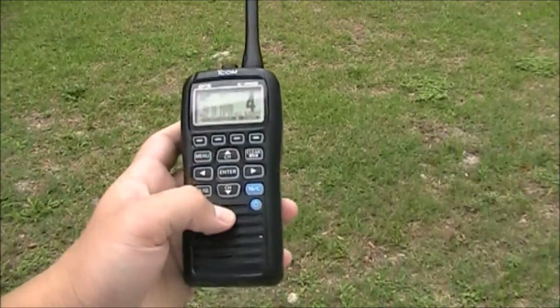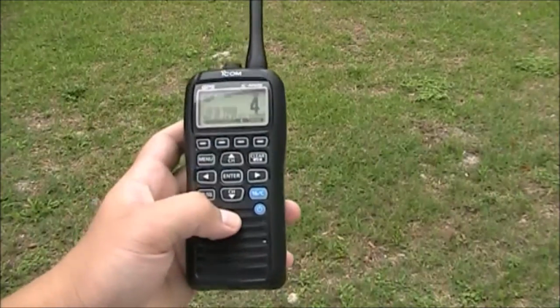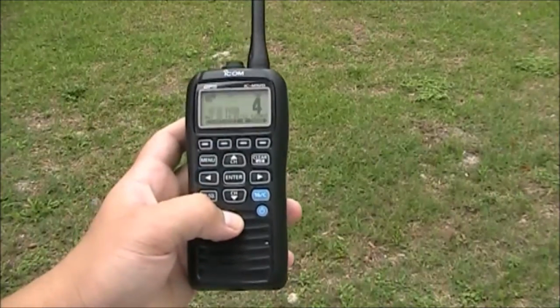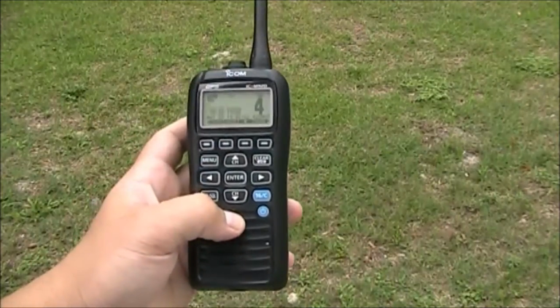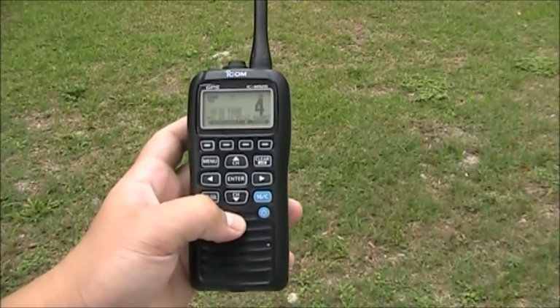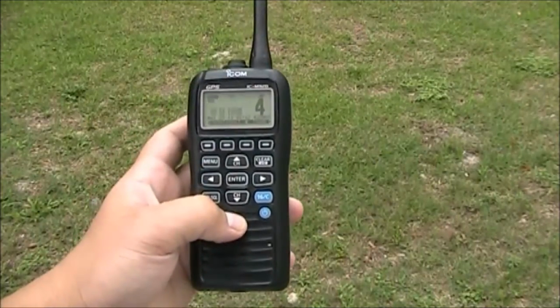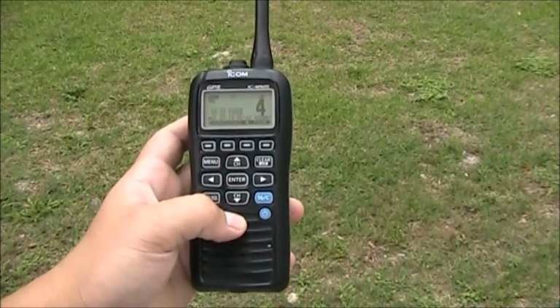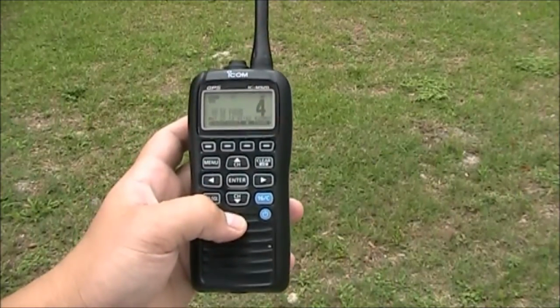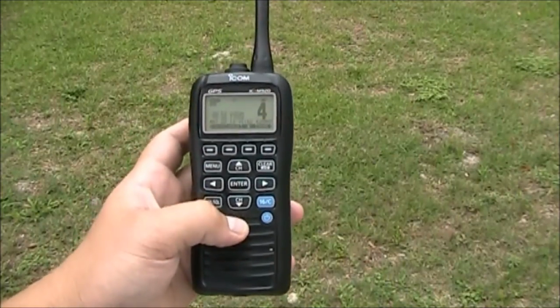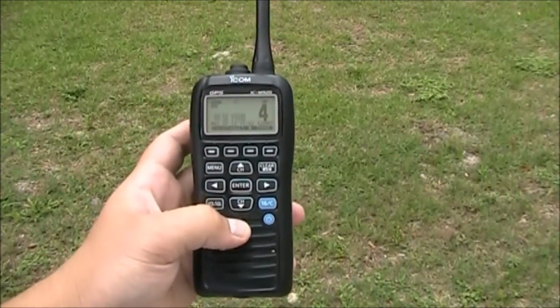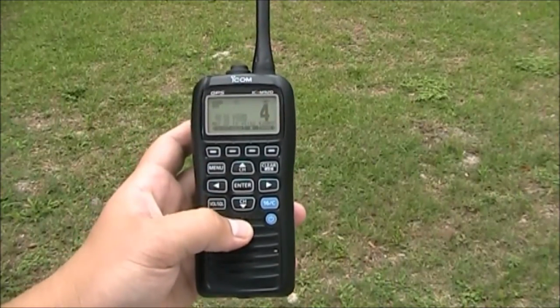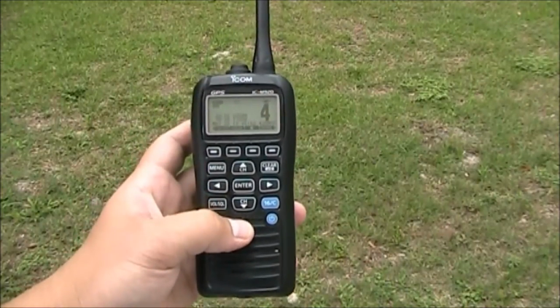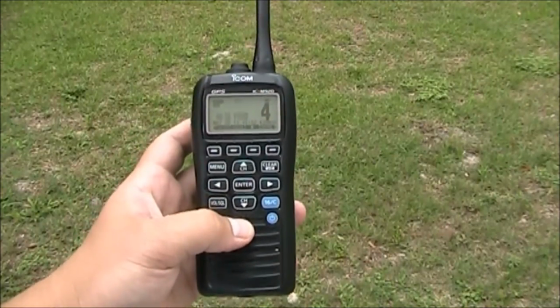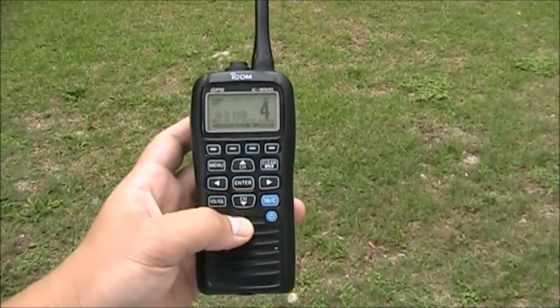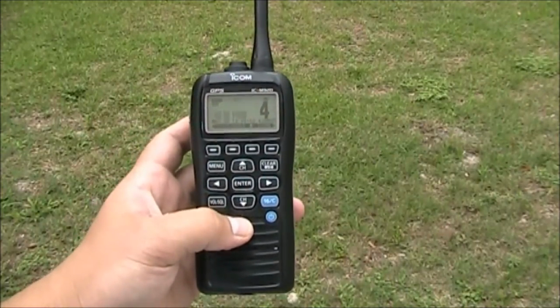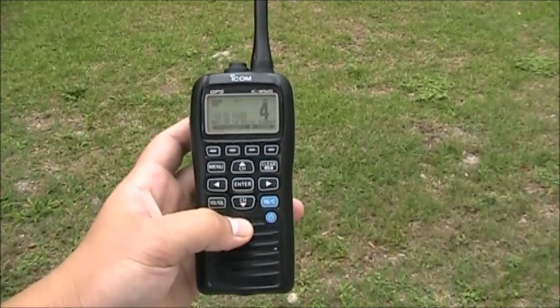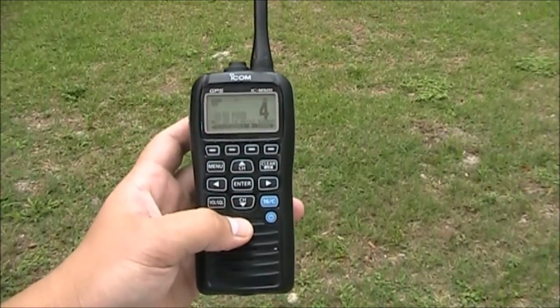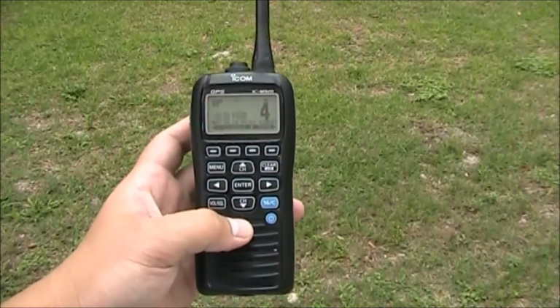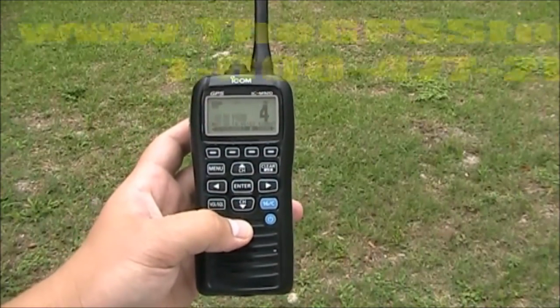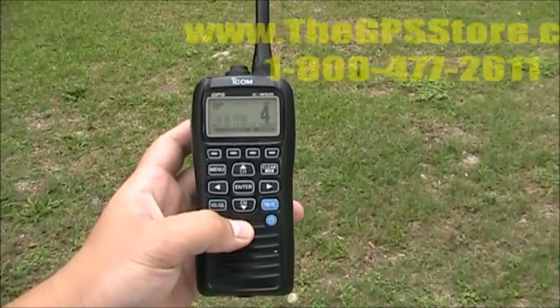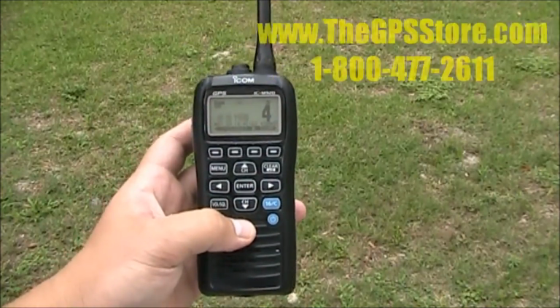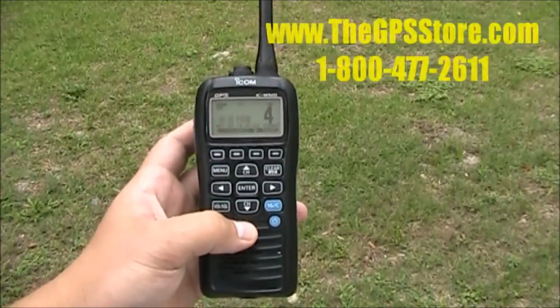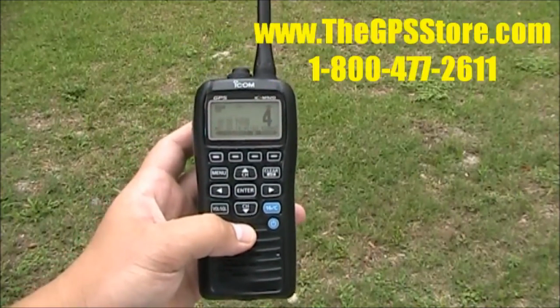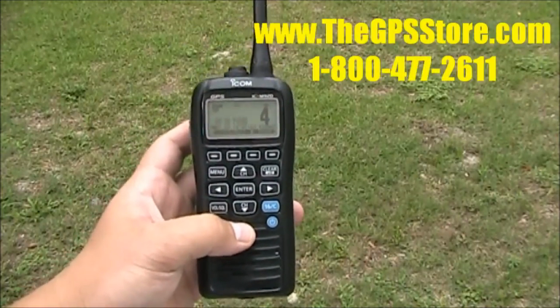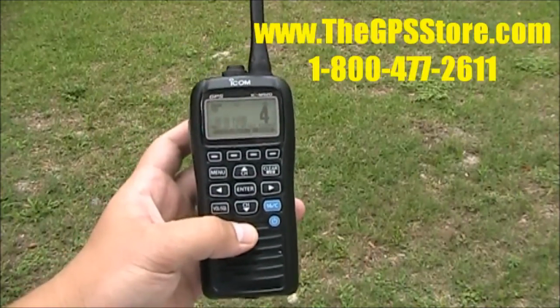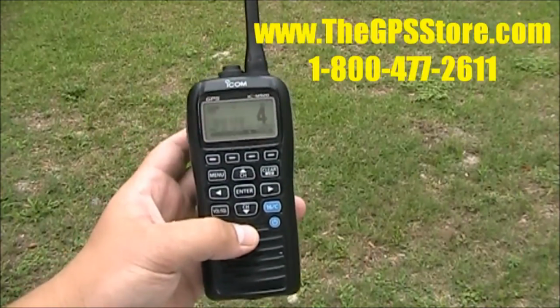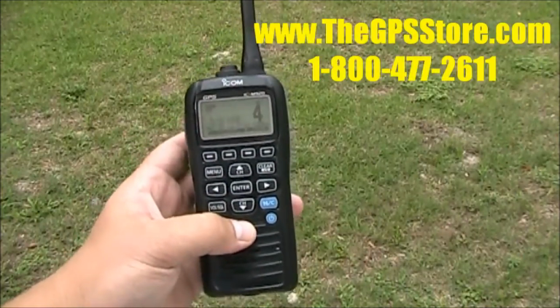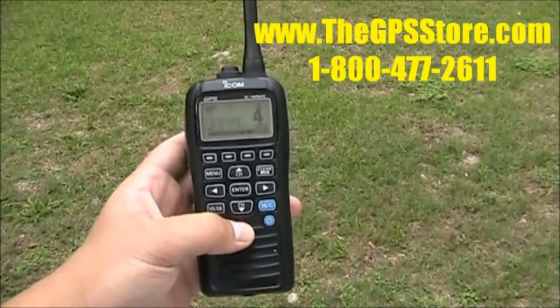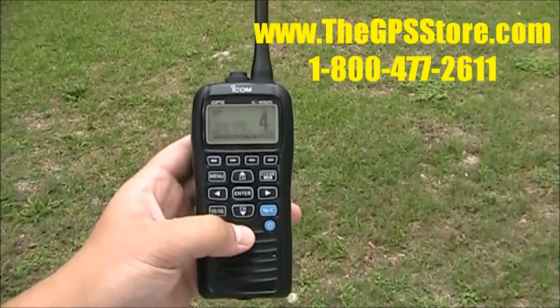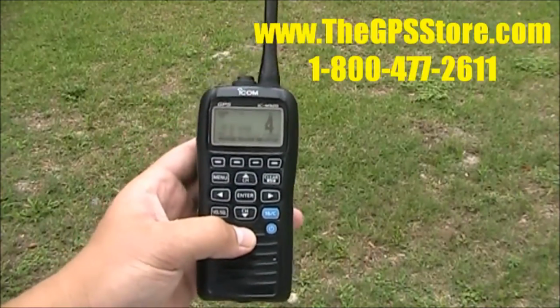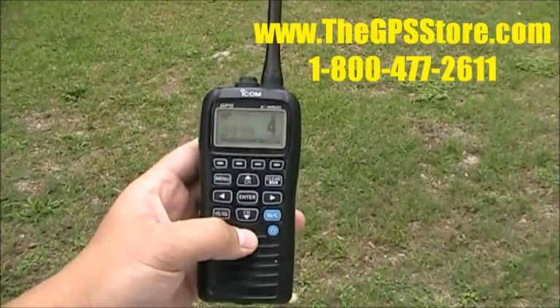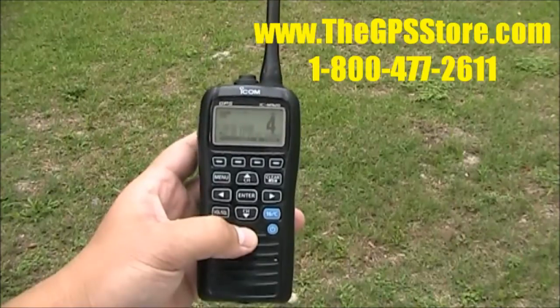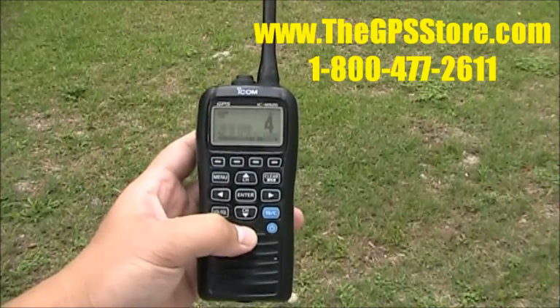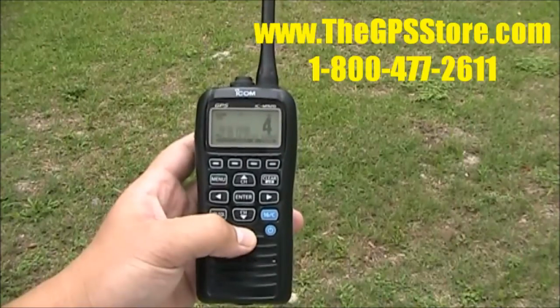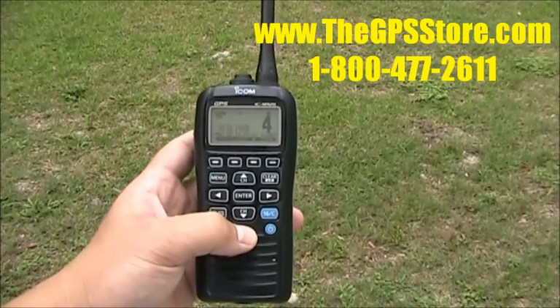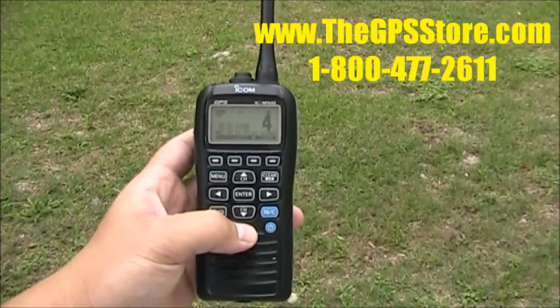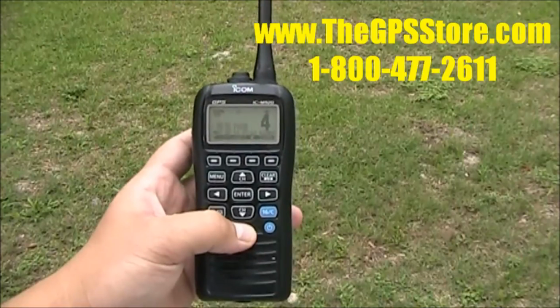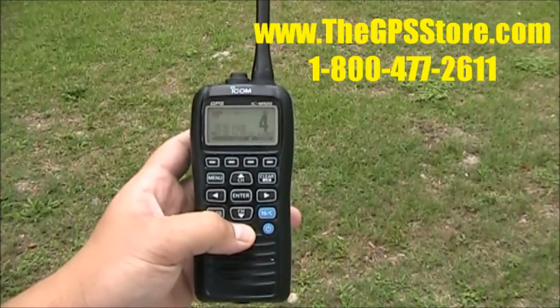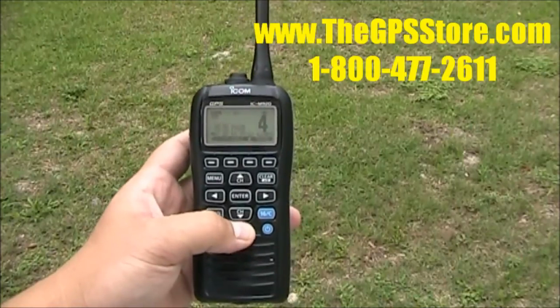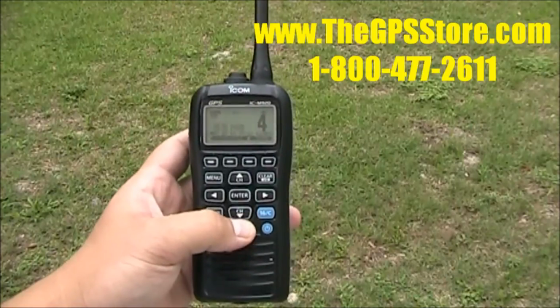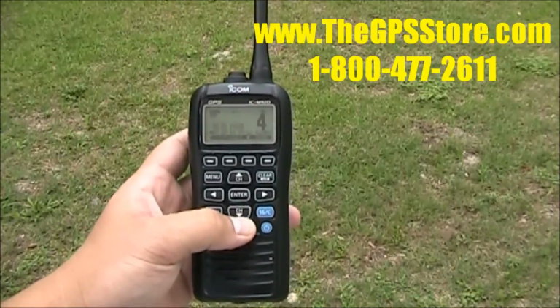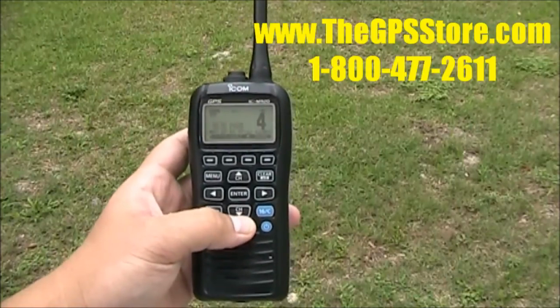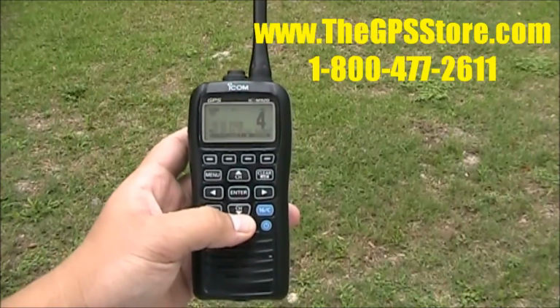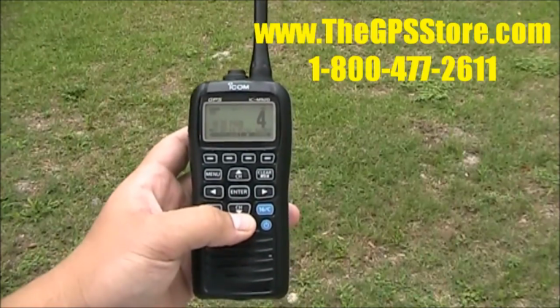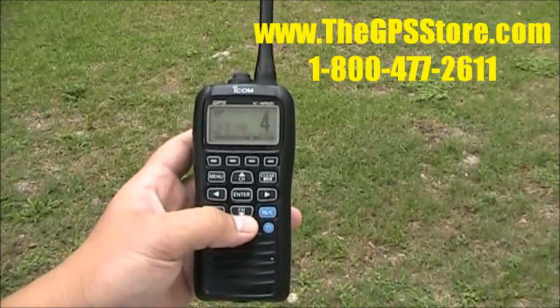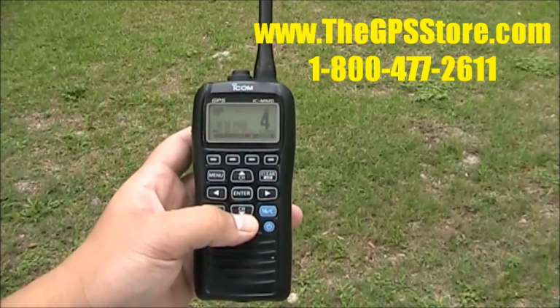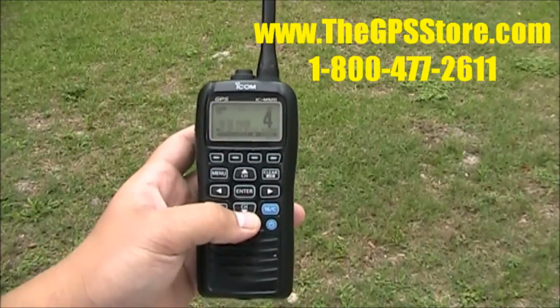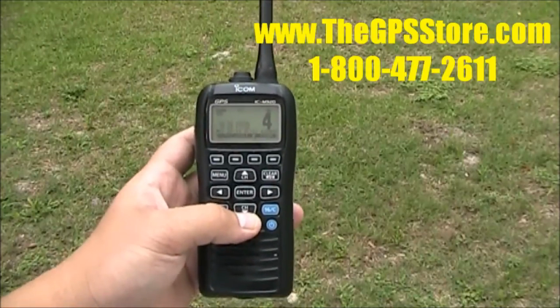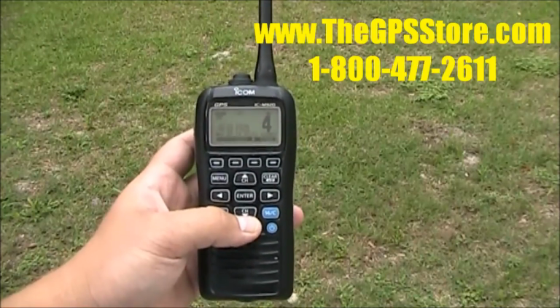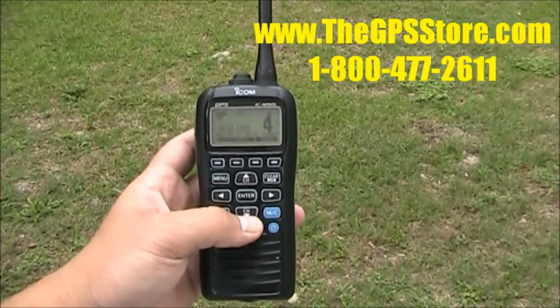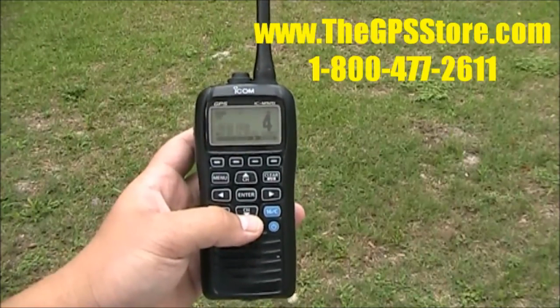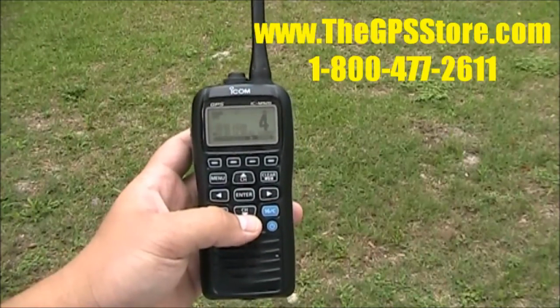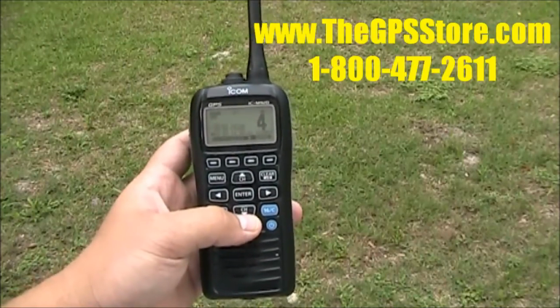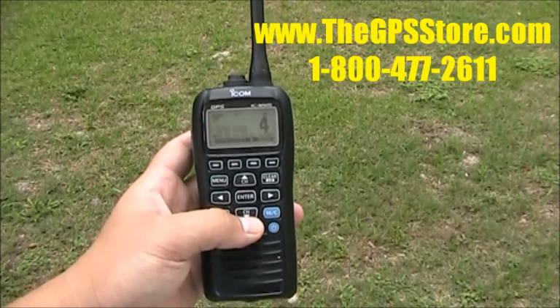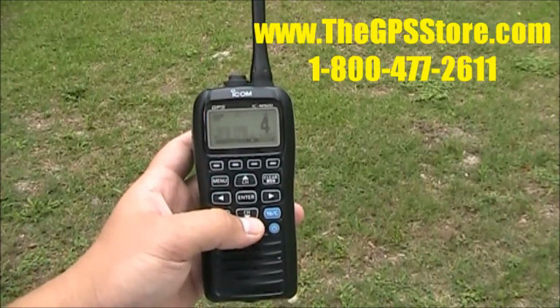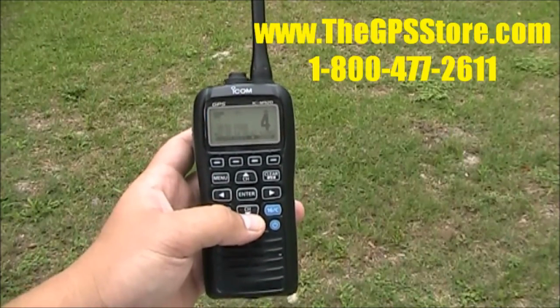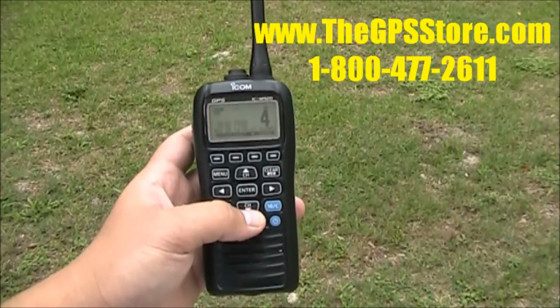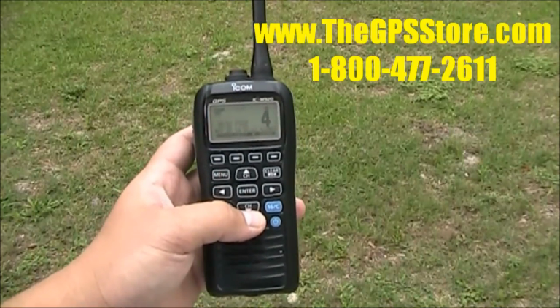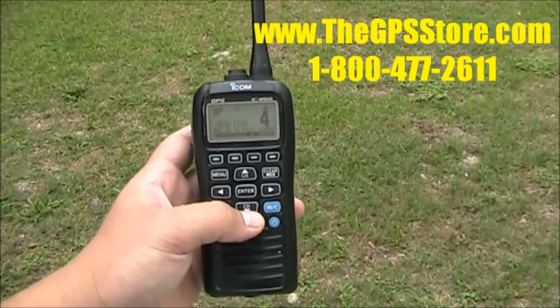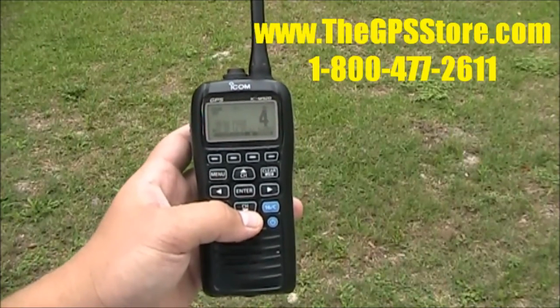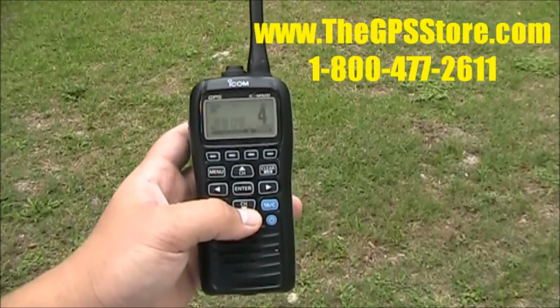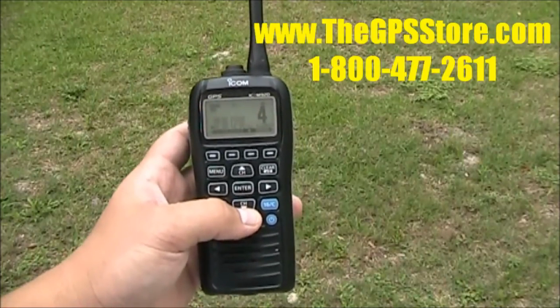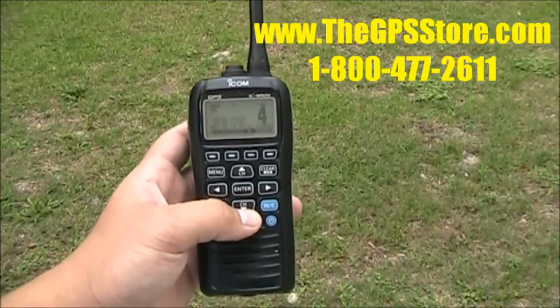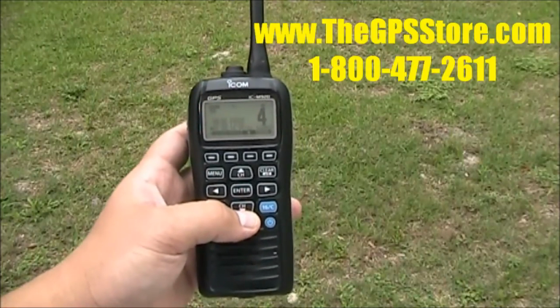This has been a first look at the new ICOM M92D. For further information you can check out our website at www.thegpsstore.com.